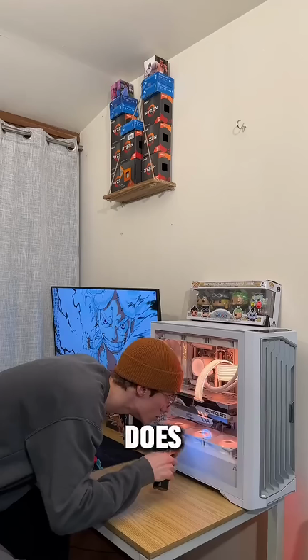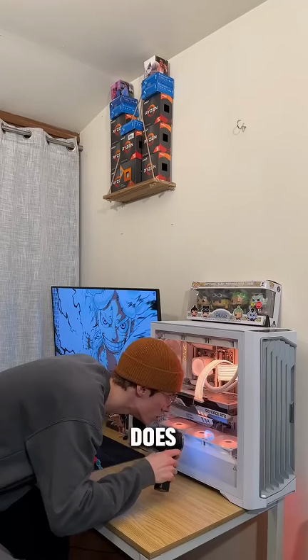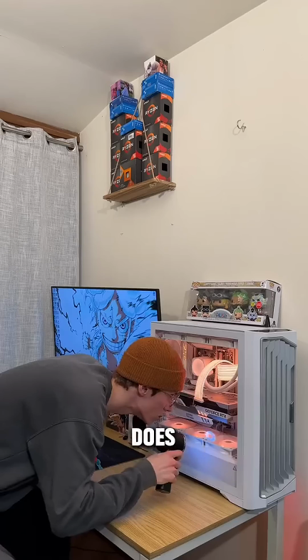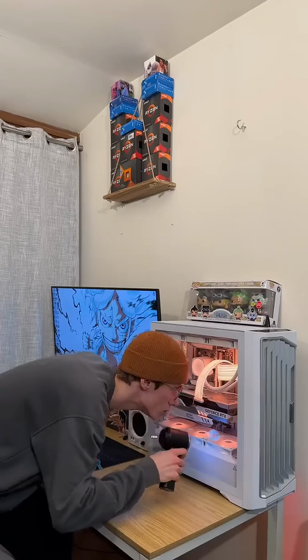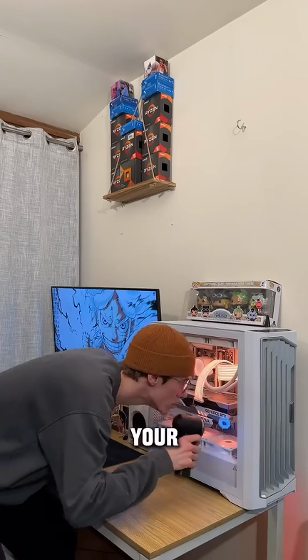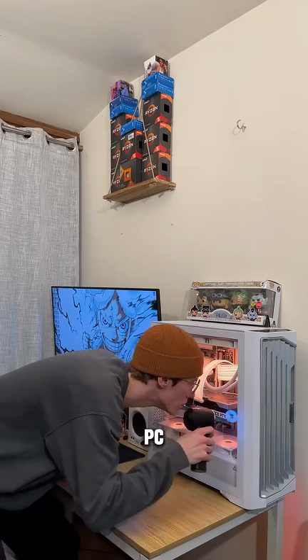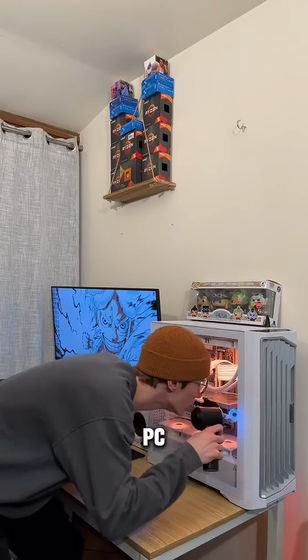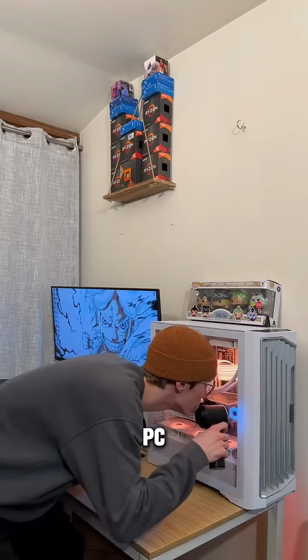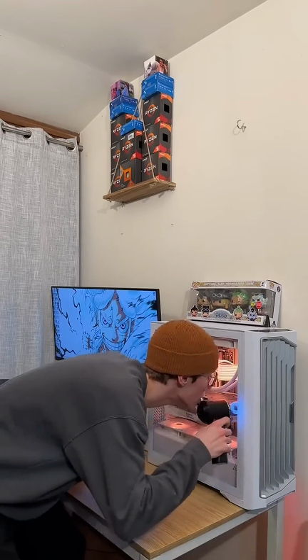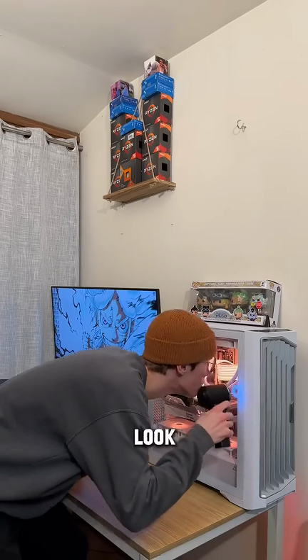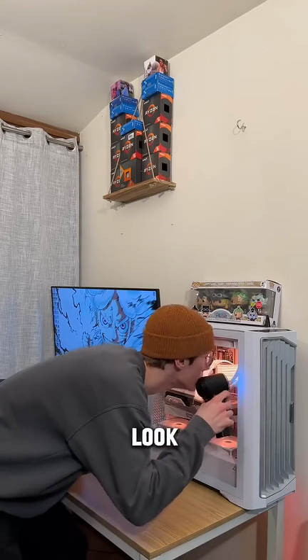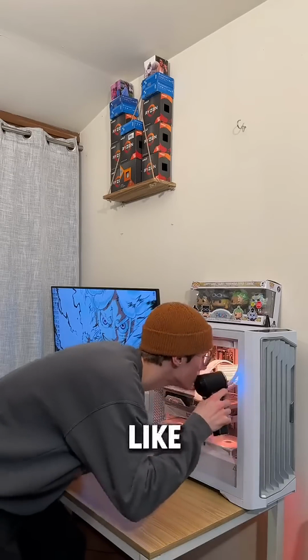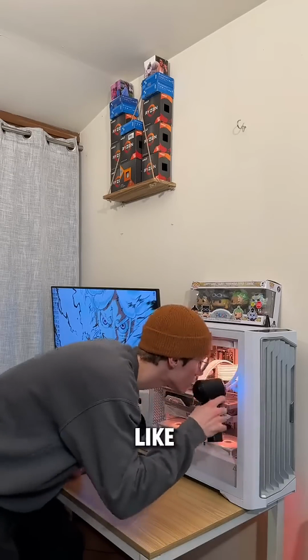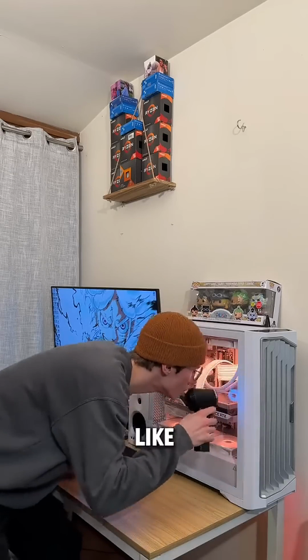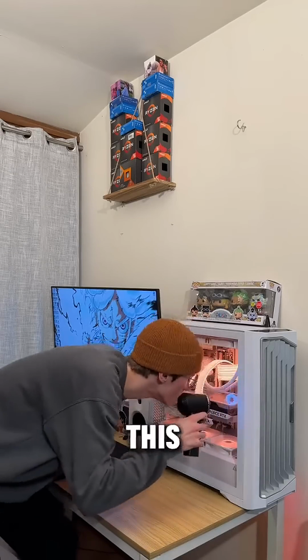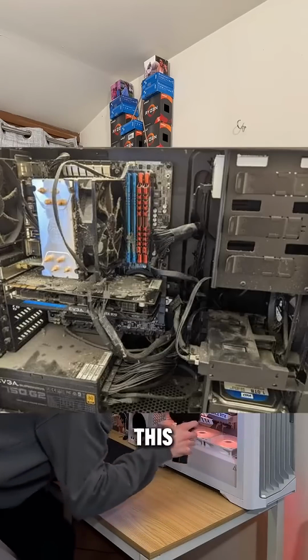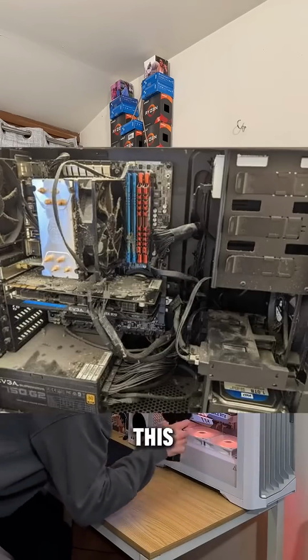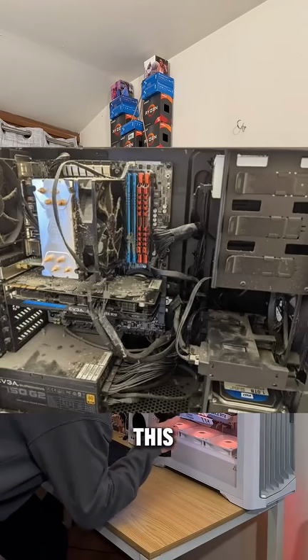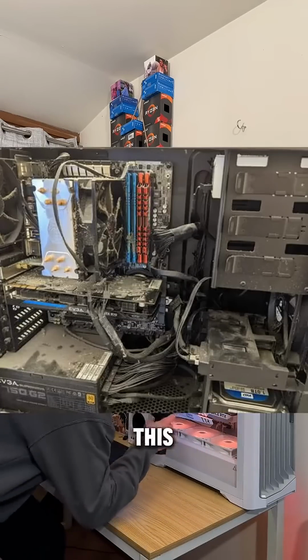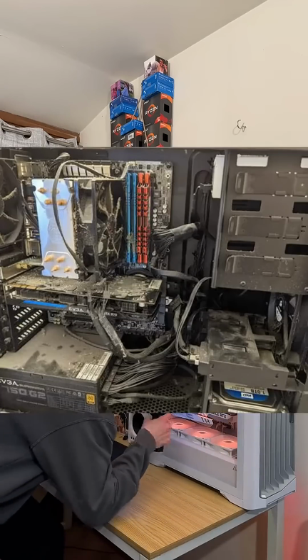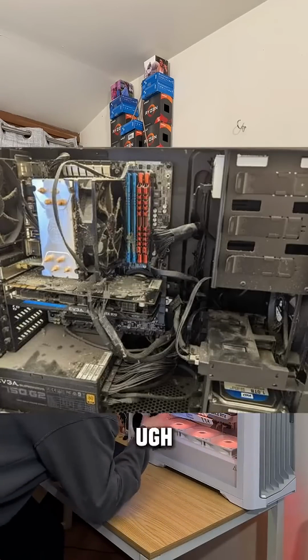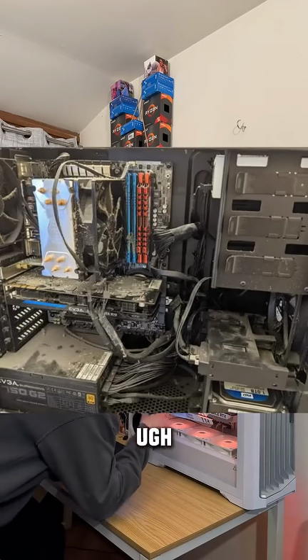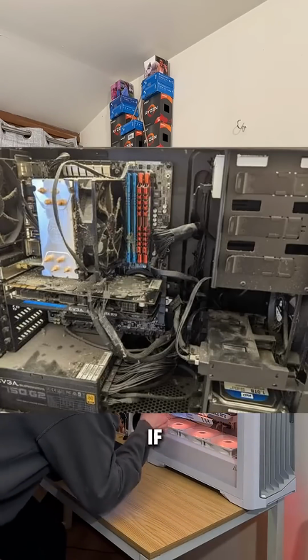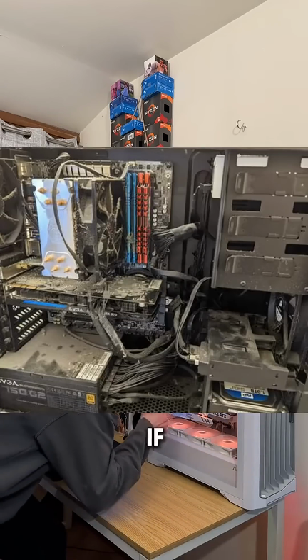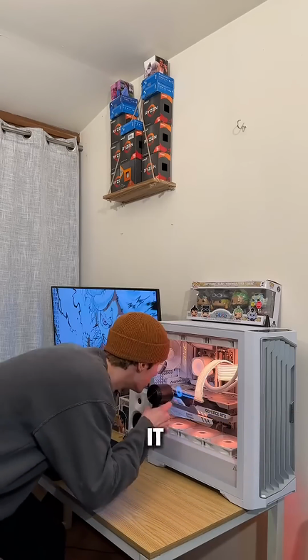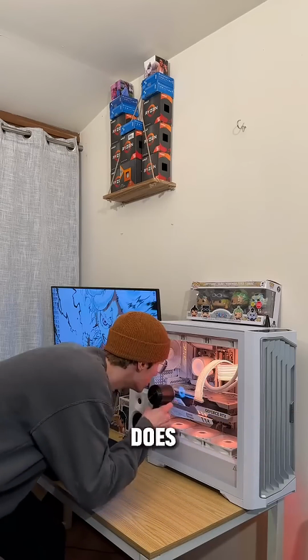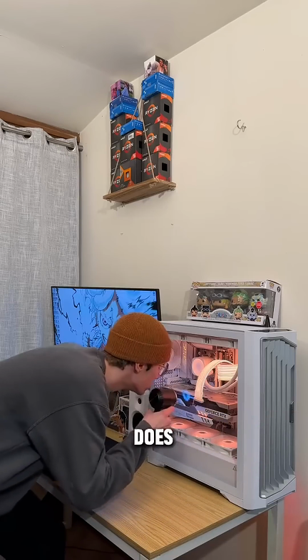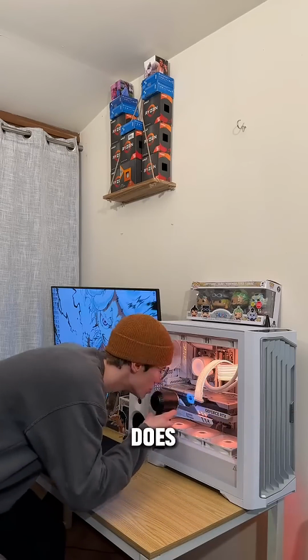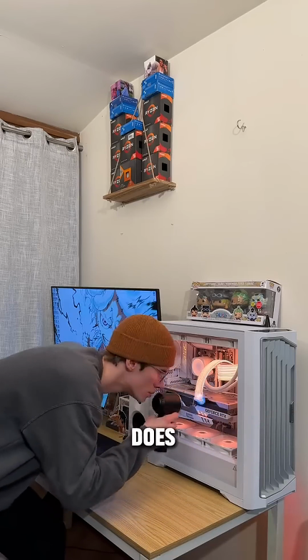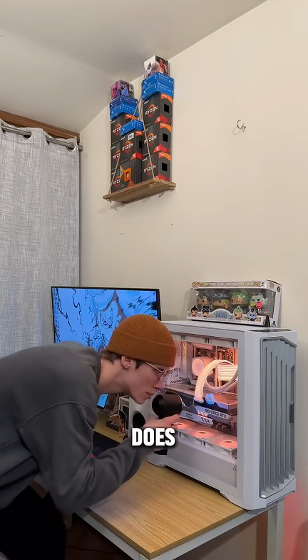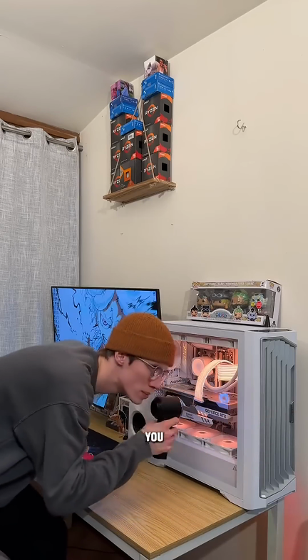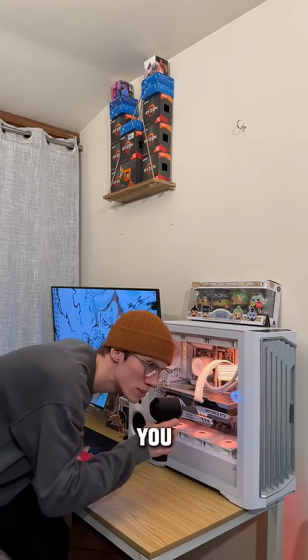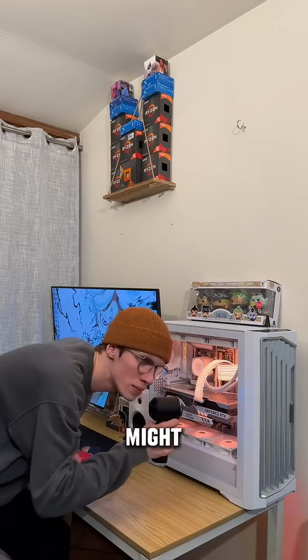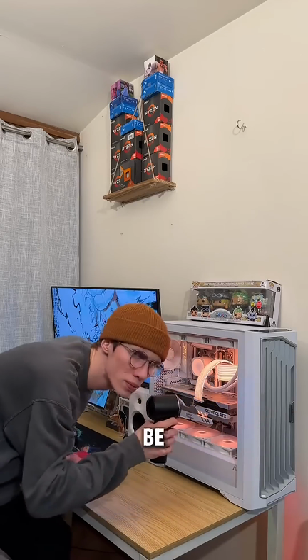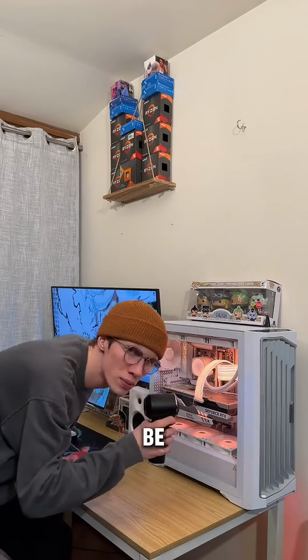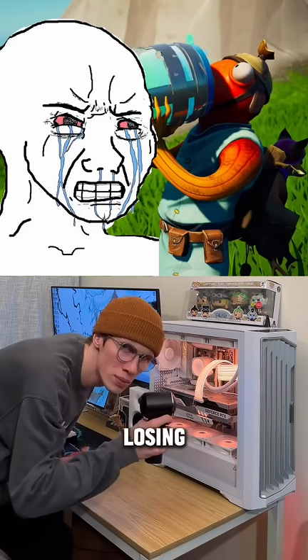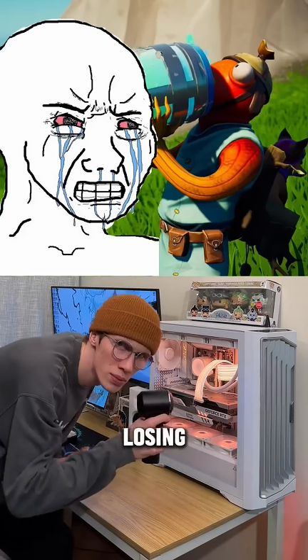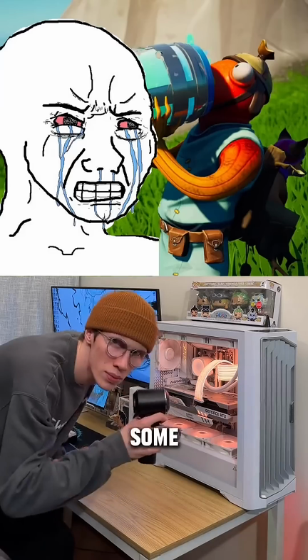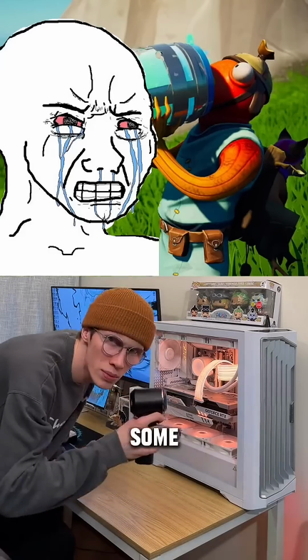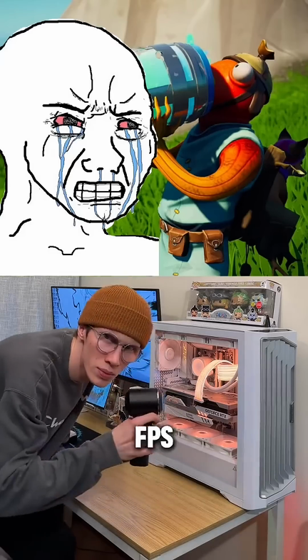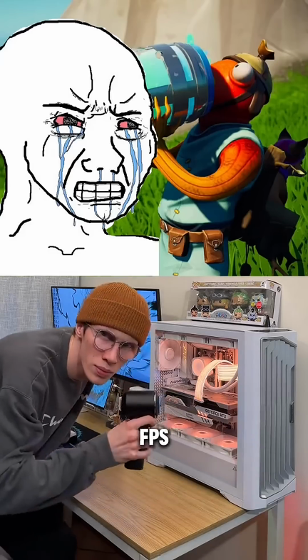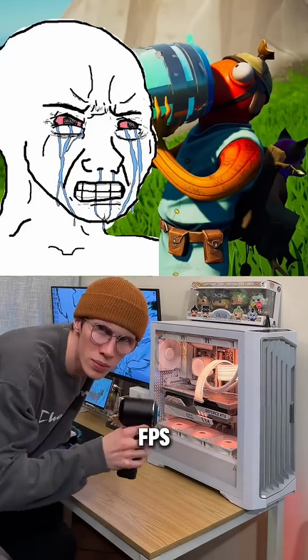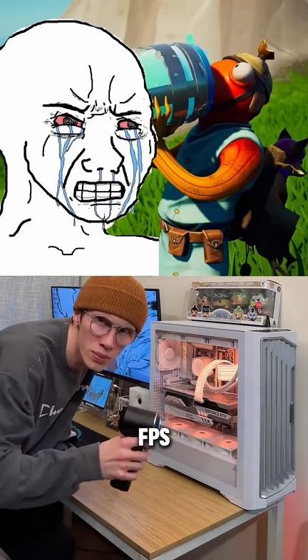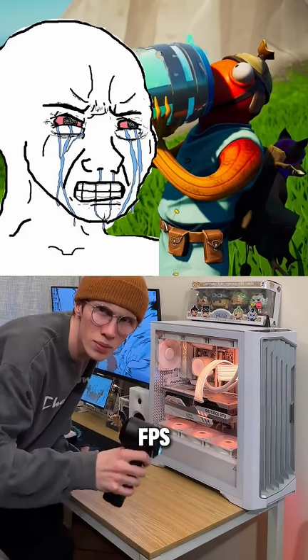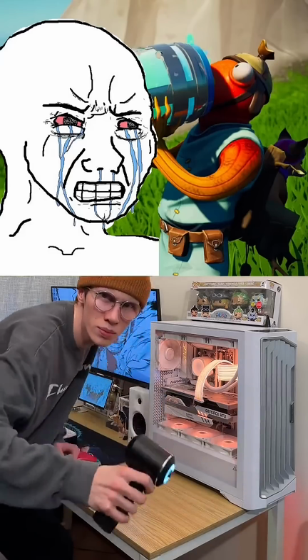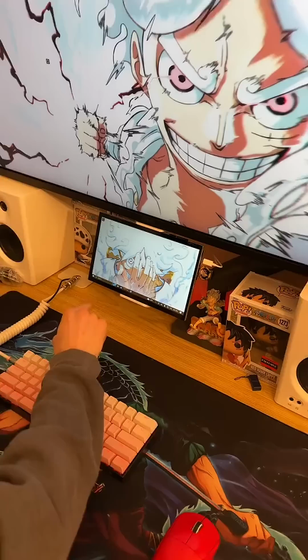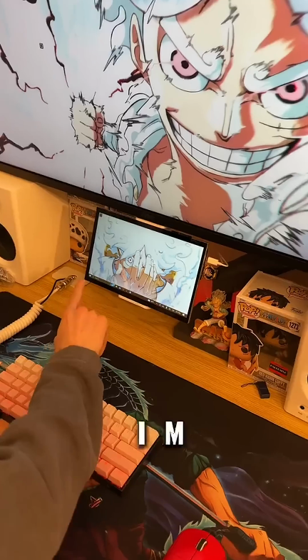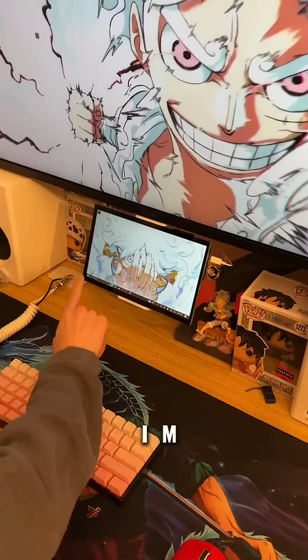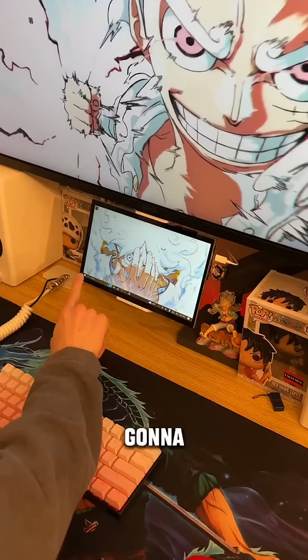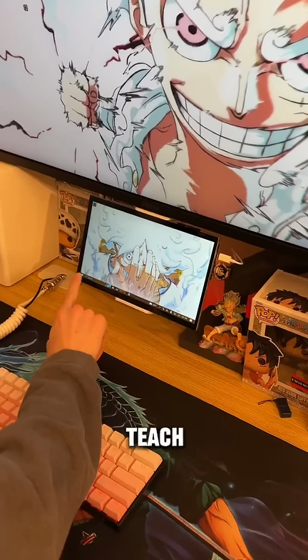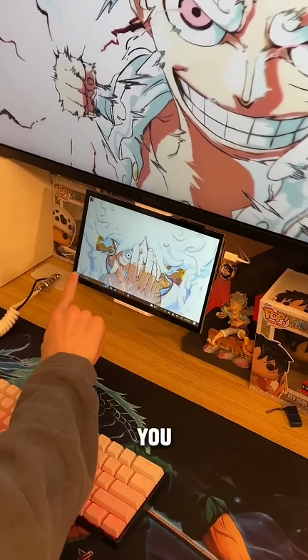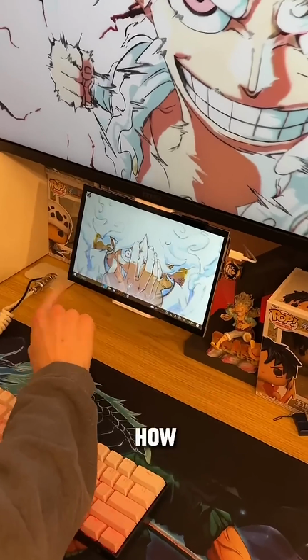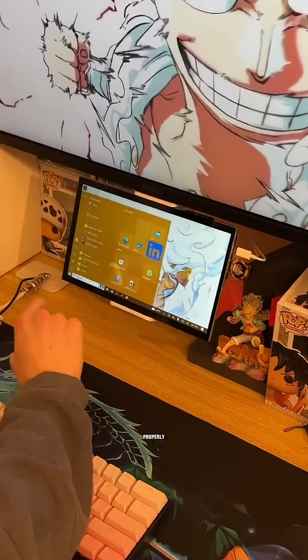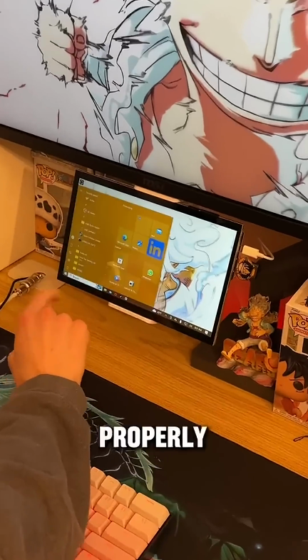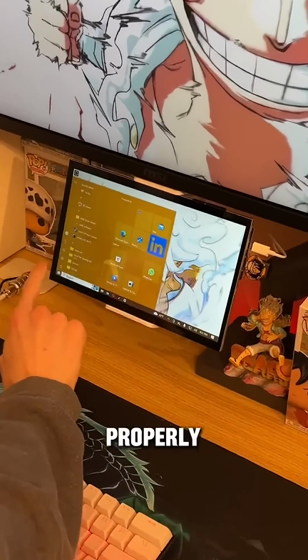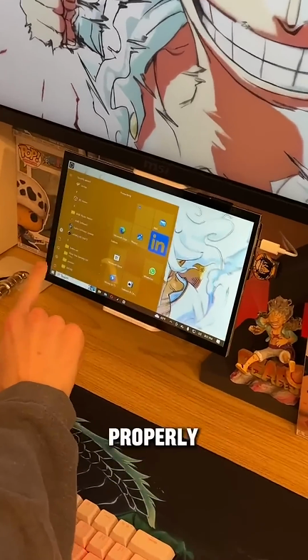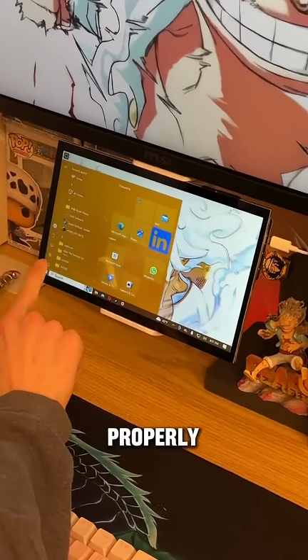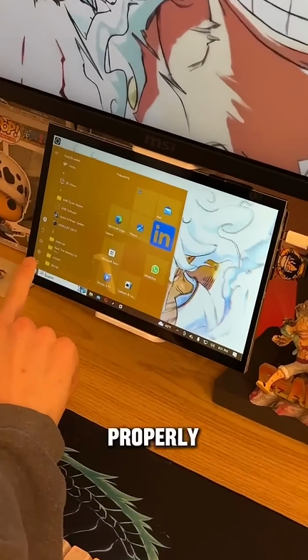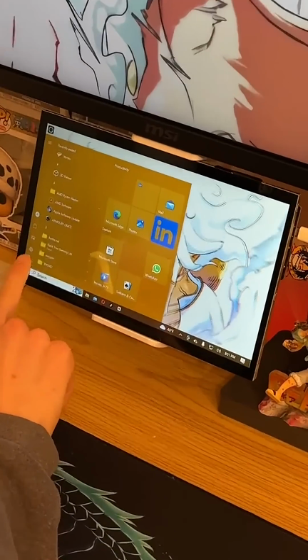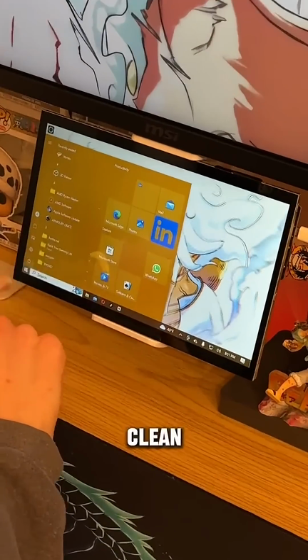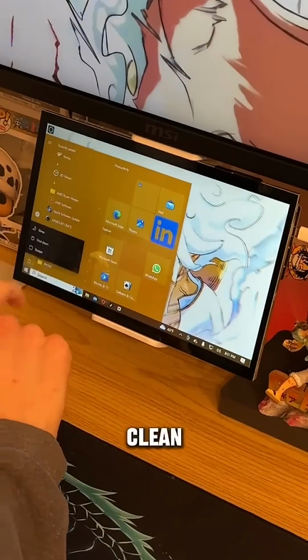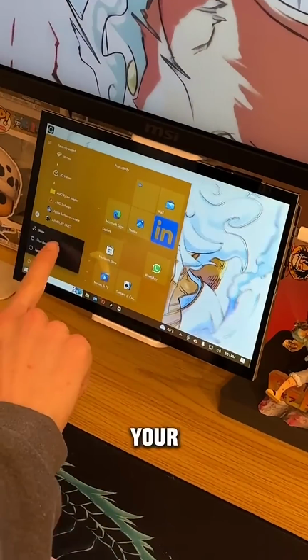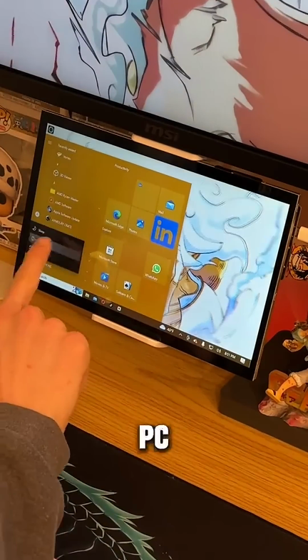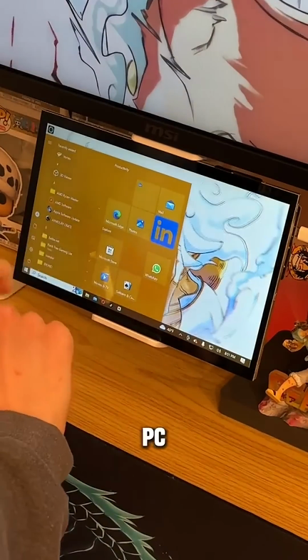Does your PC look like this? If it does, then you might be losing some FPS. So I'm gonna teach you how to properly clean your PC.